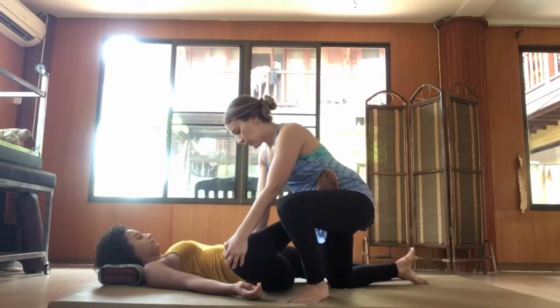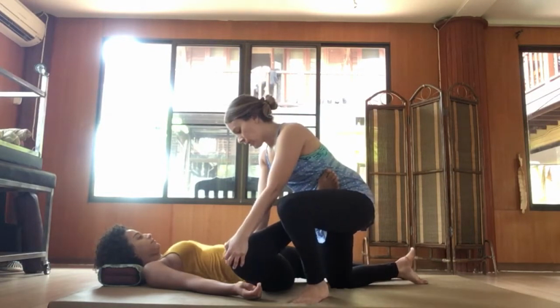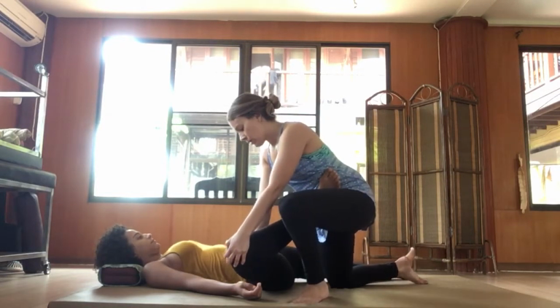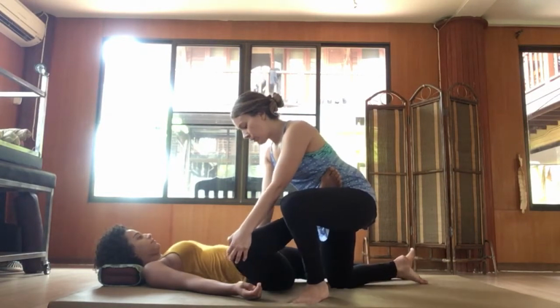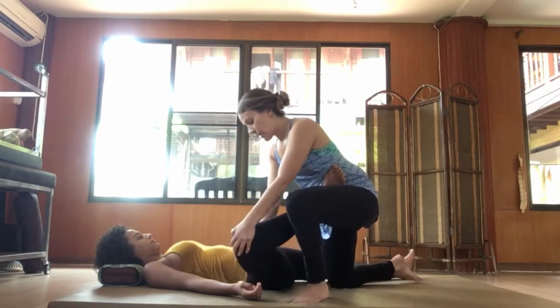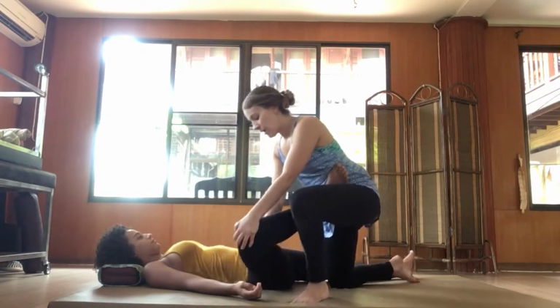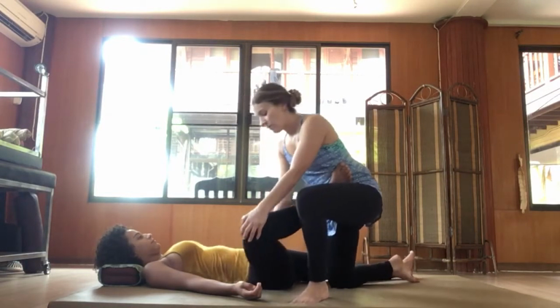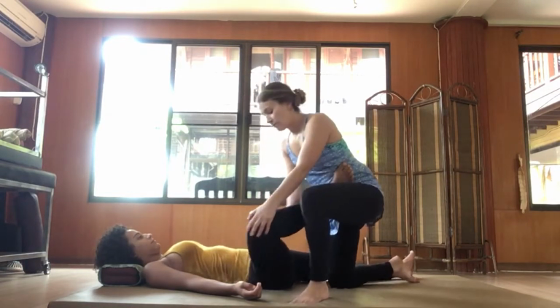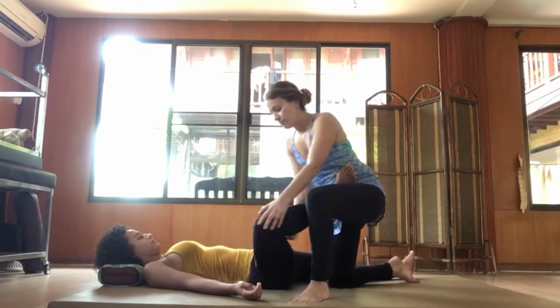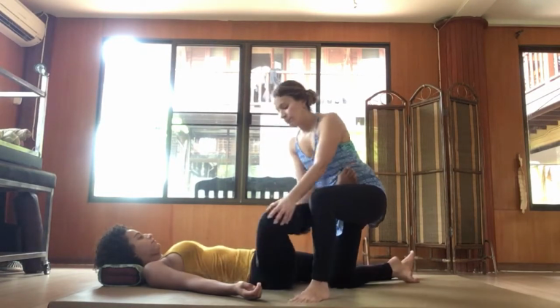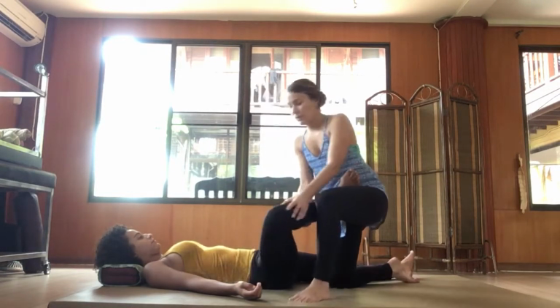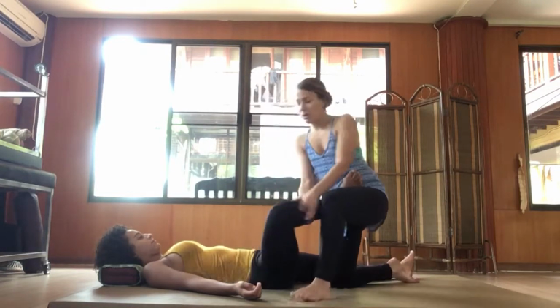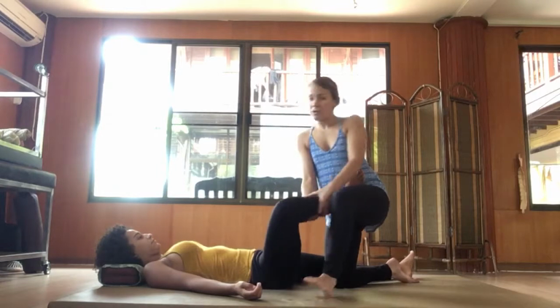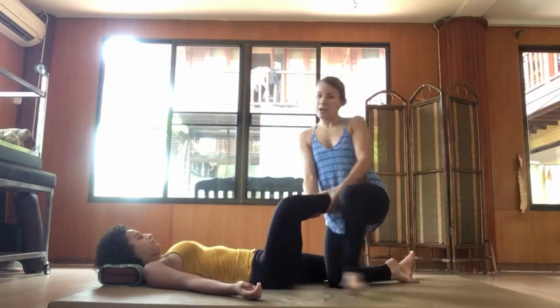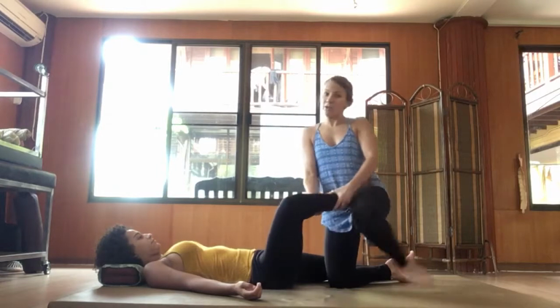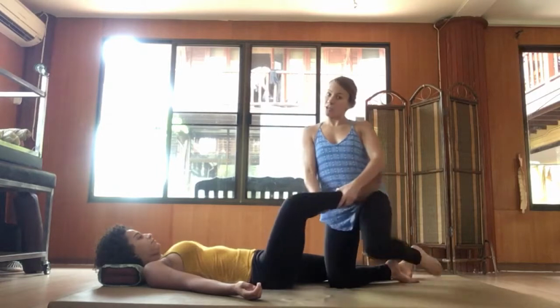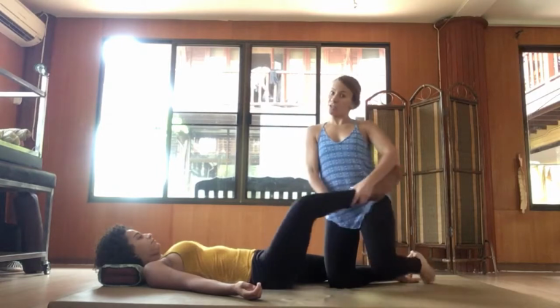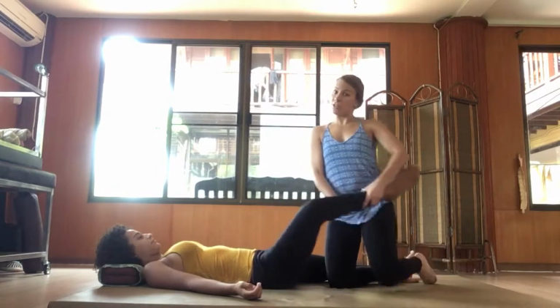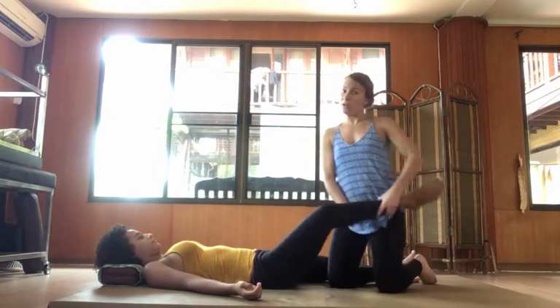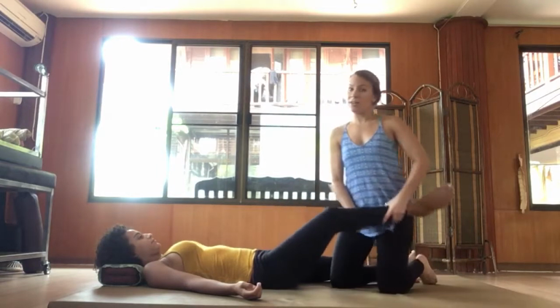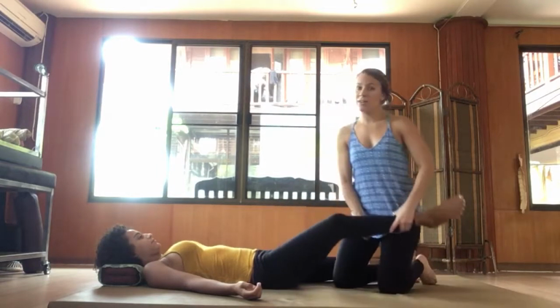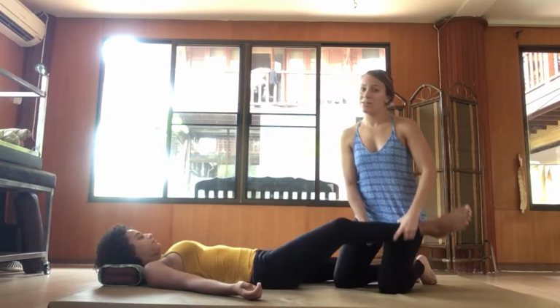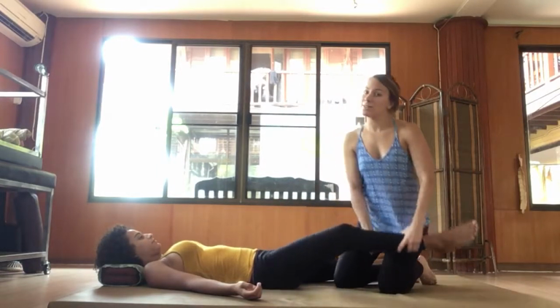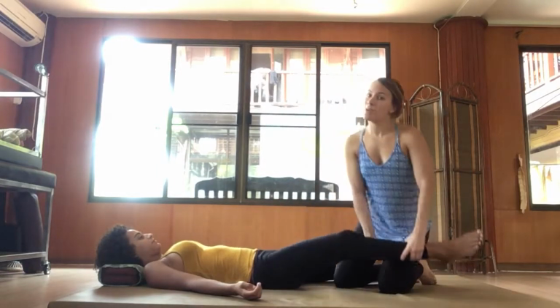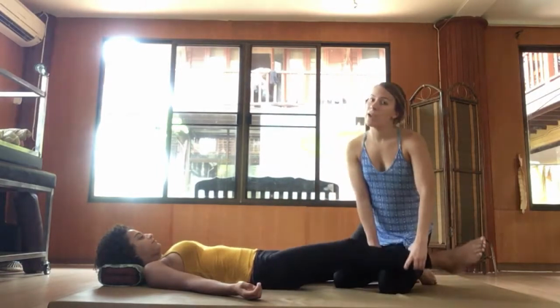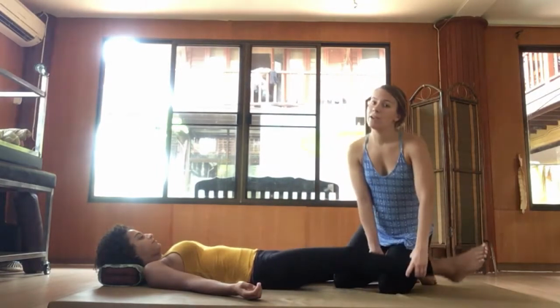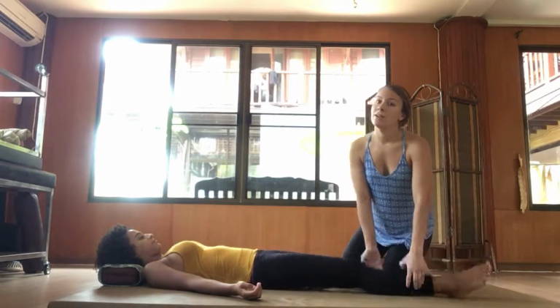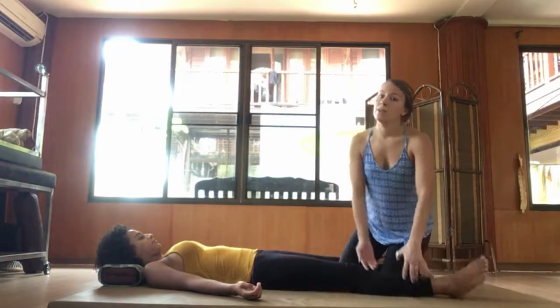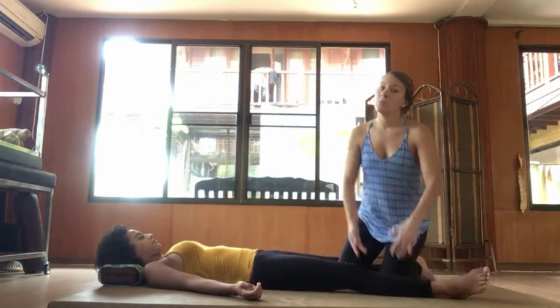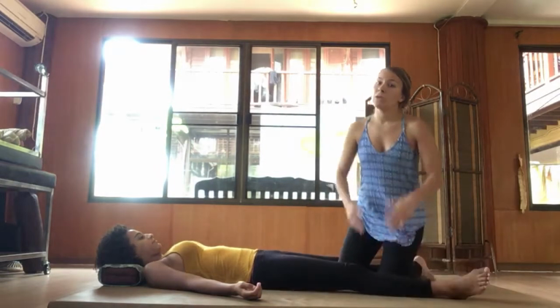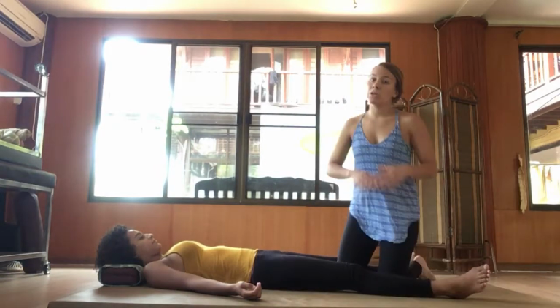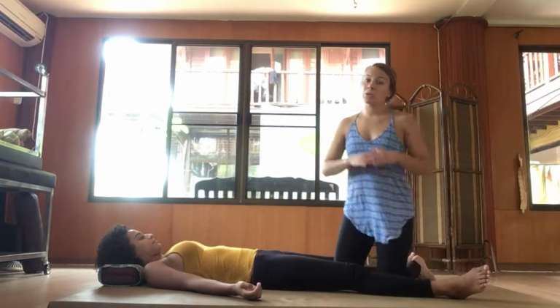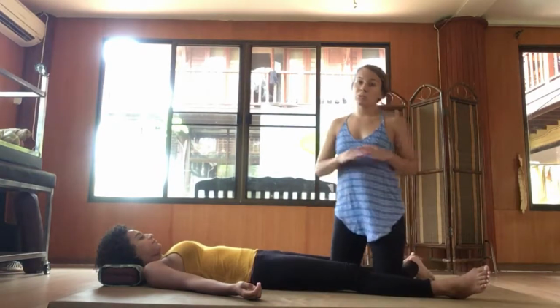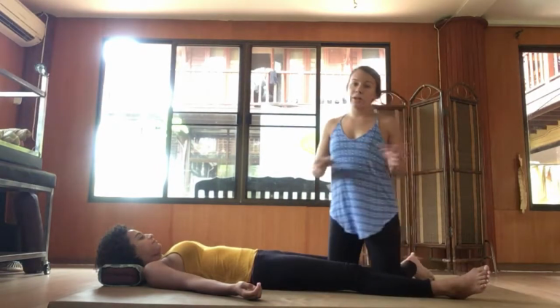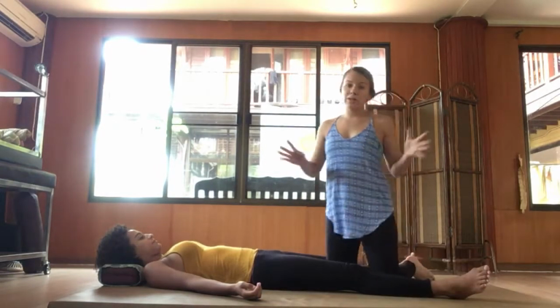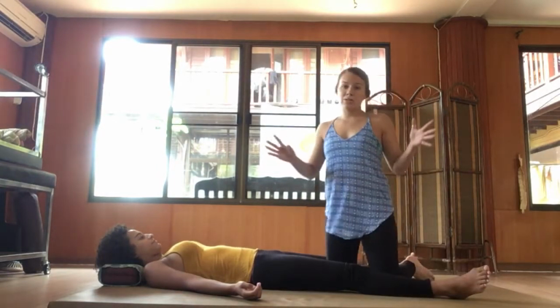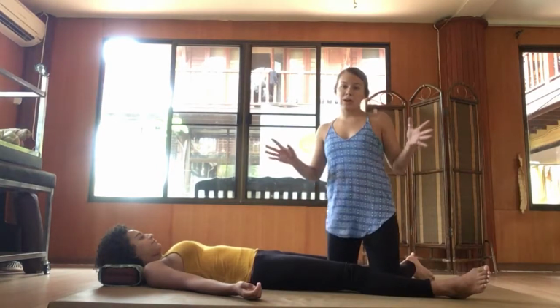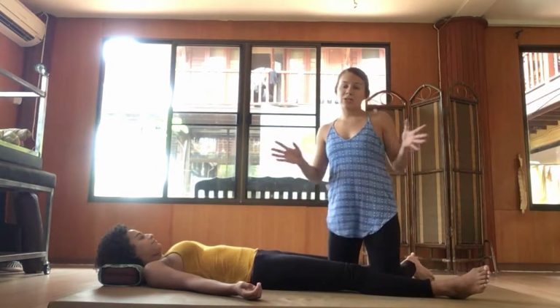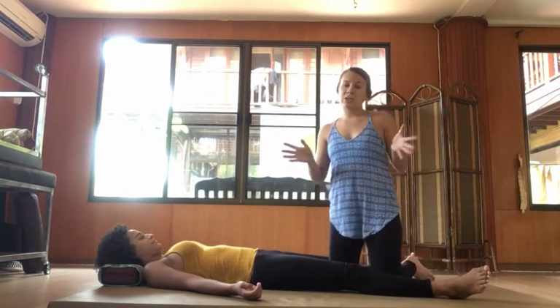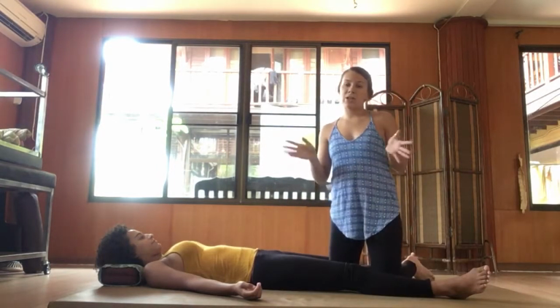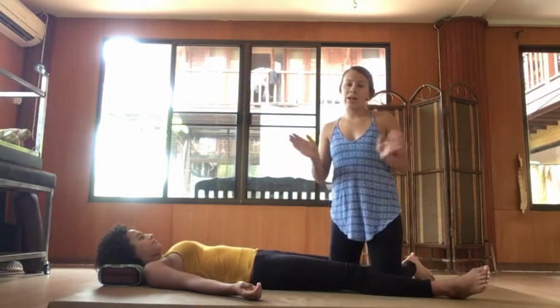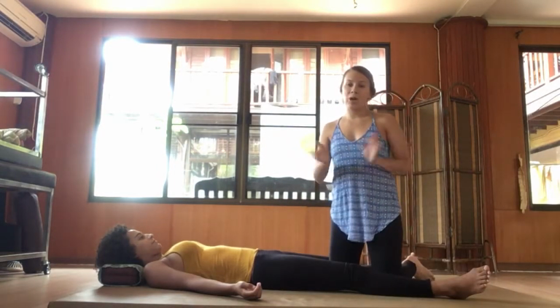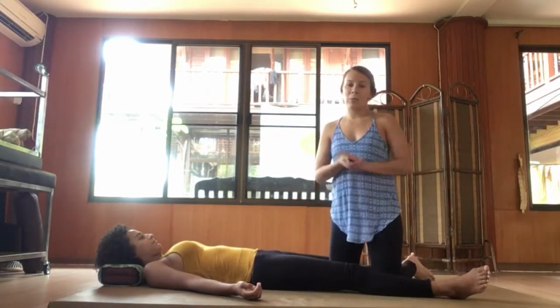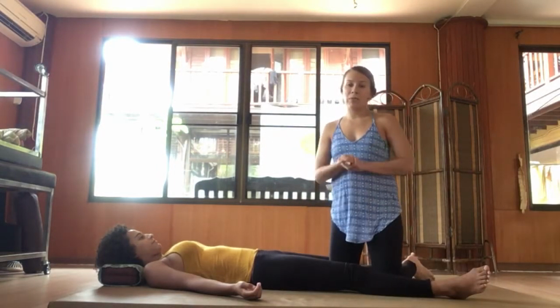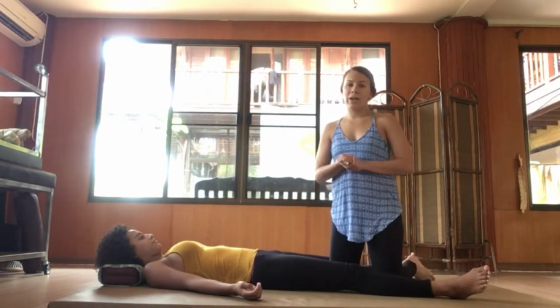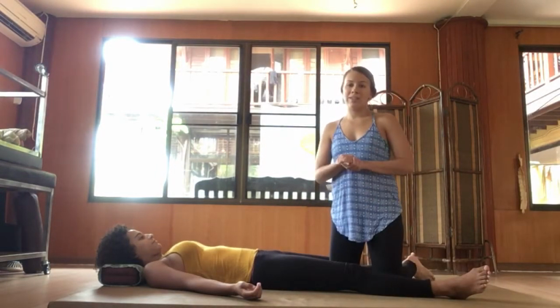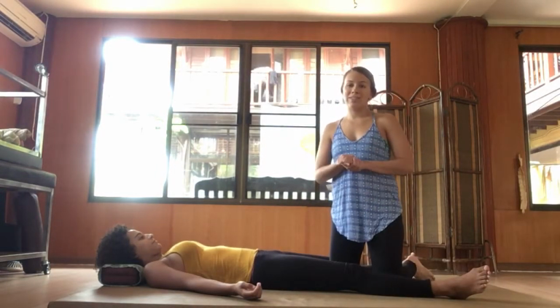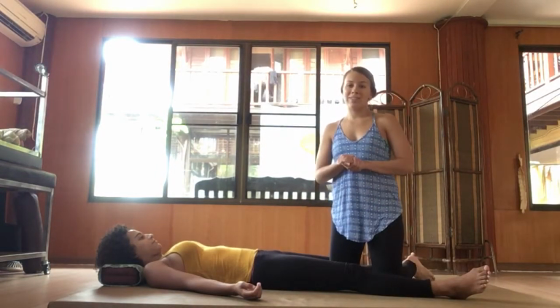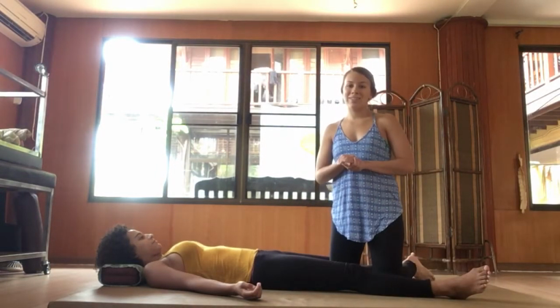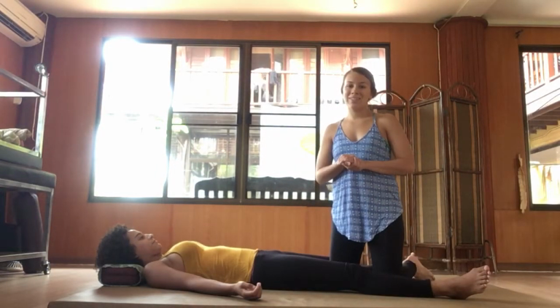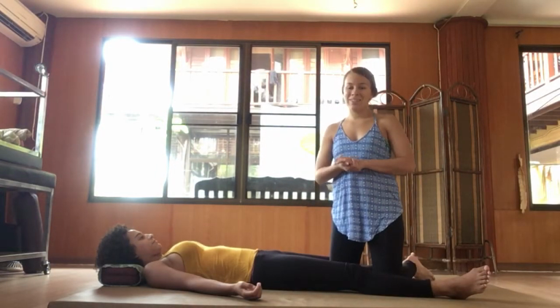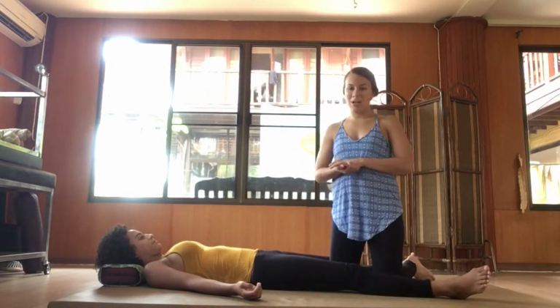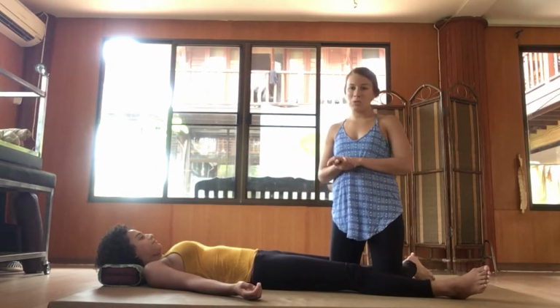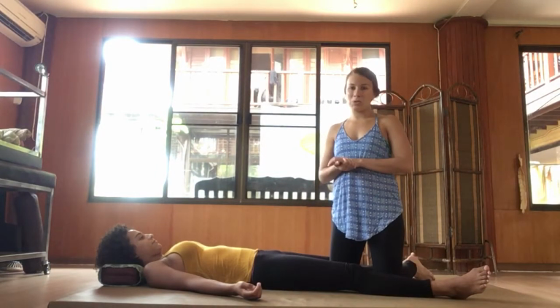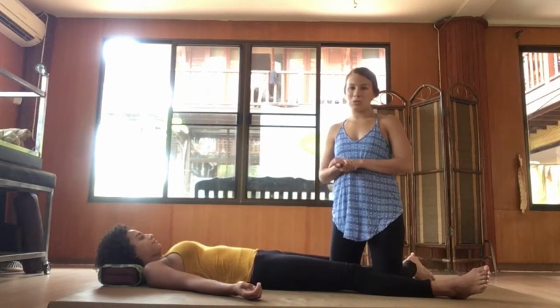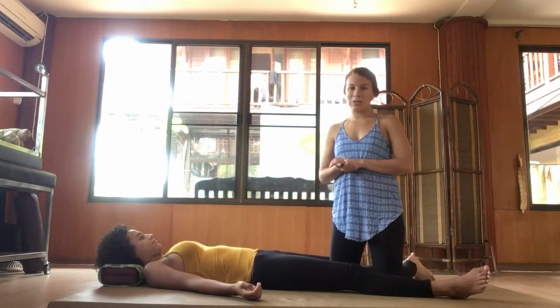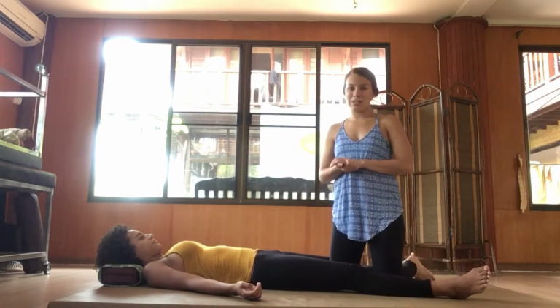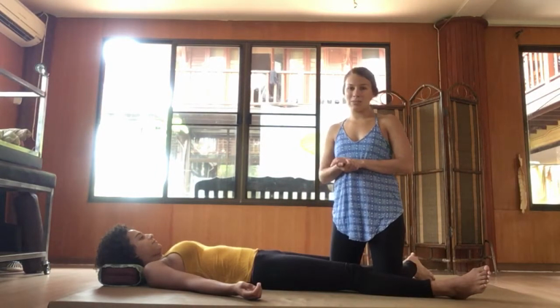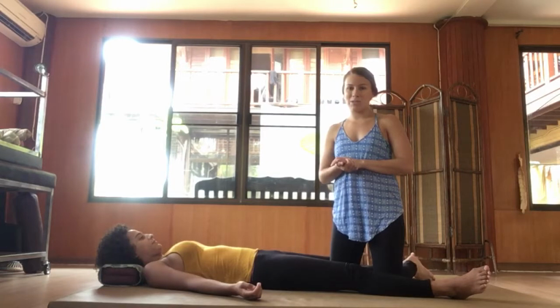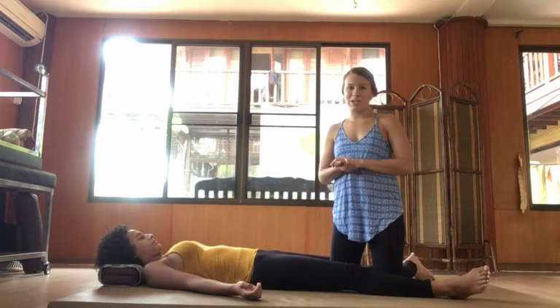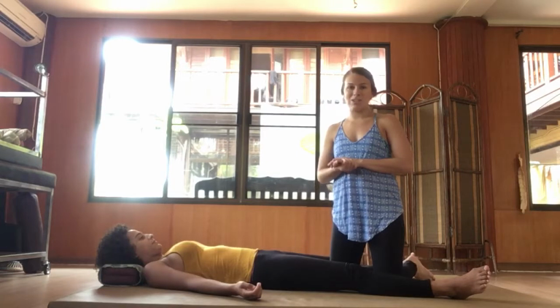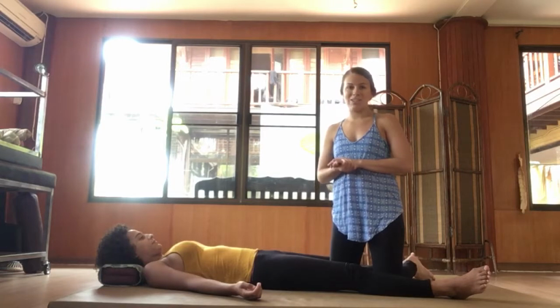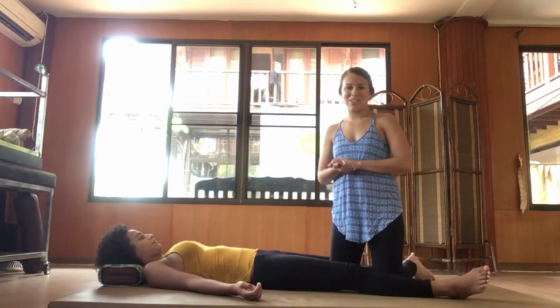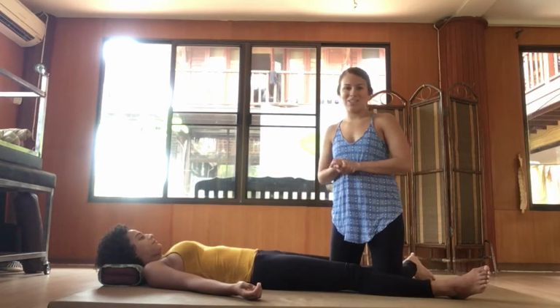All right, there we go — just a quick and easy way but a great stretch. I hope that it helps you release some tension too.